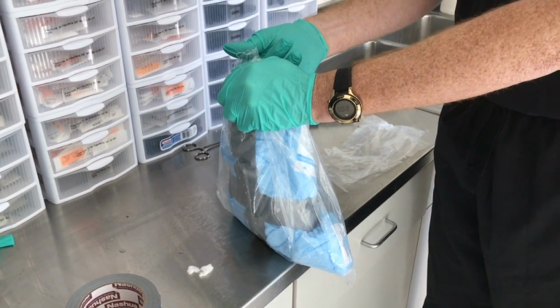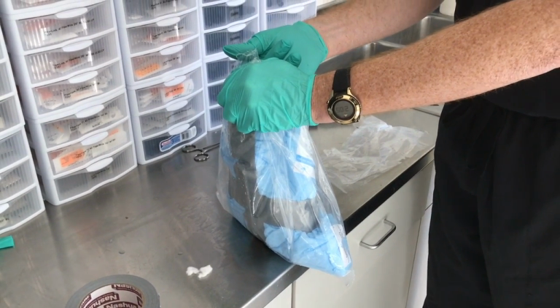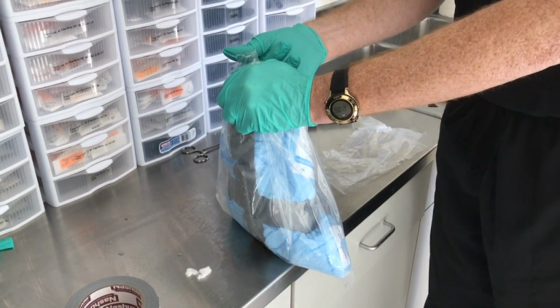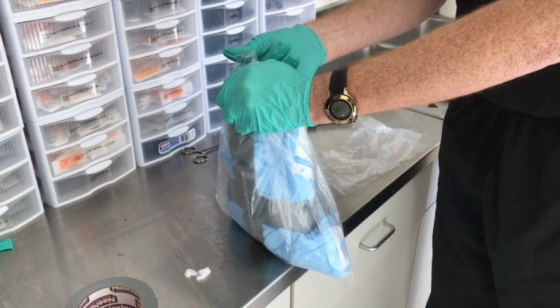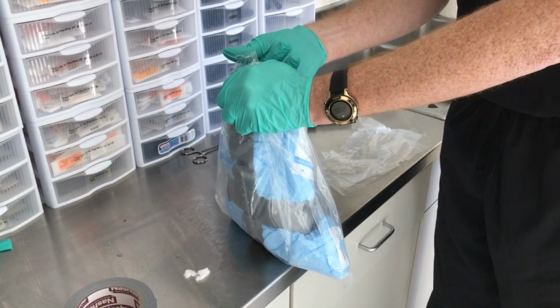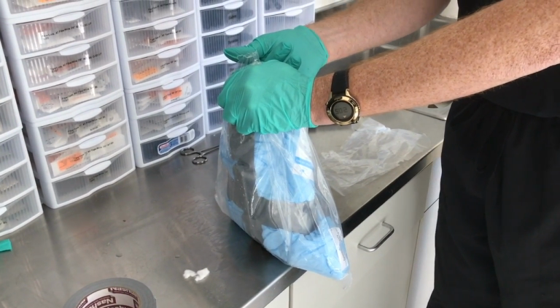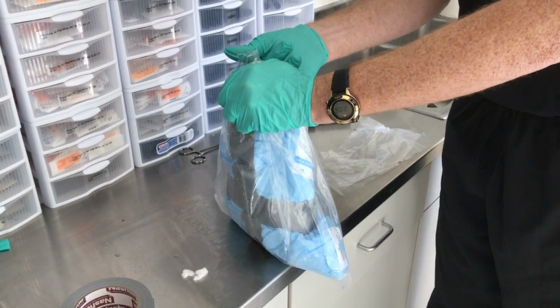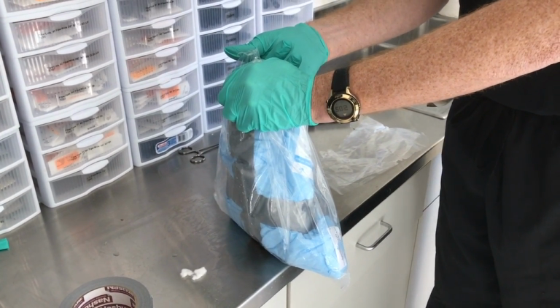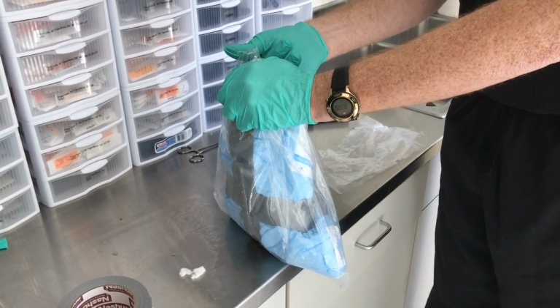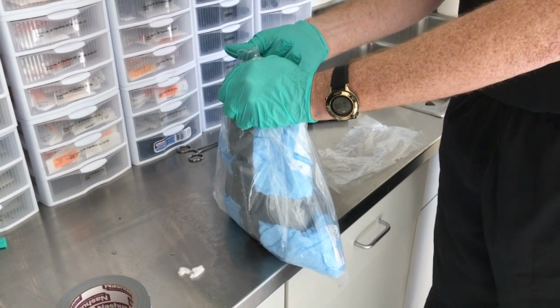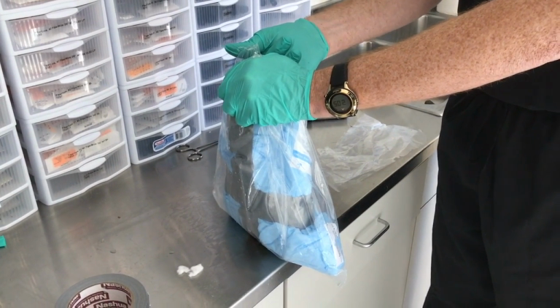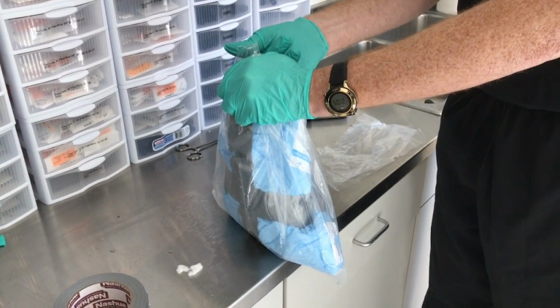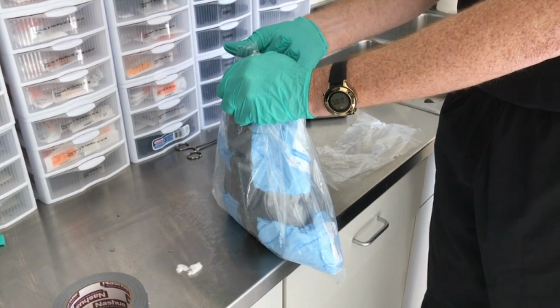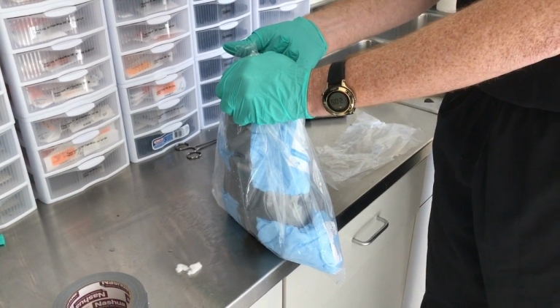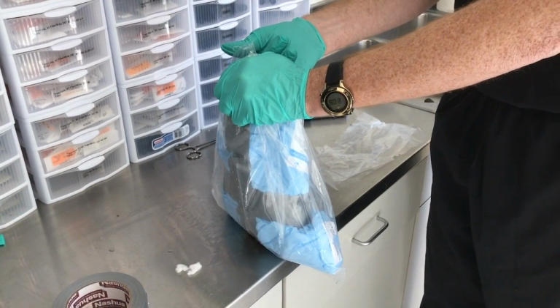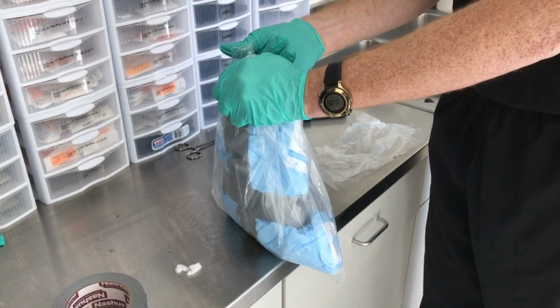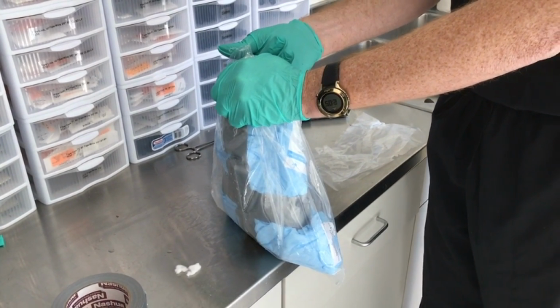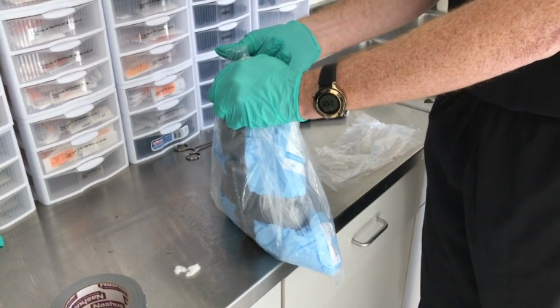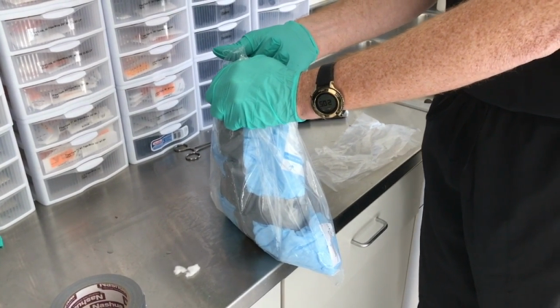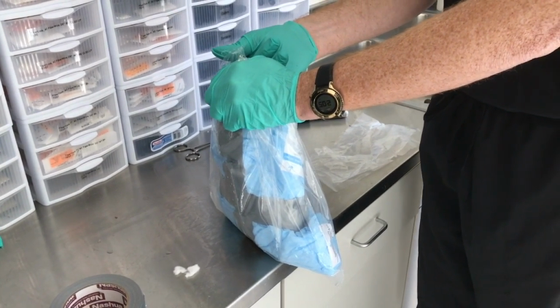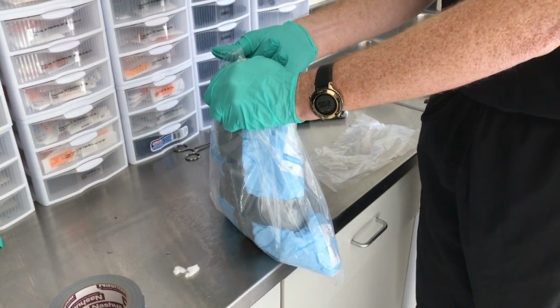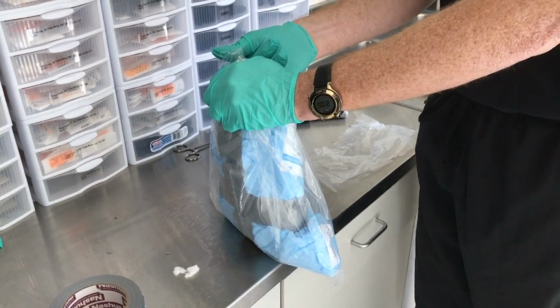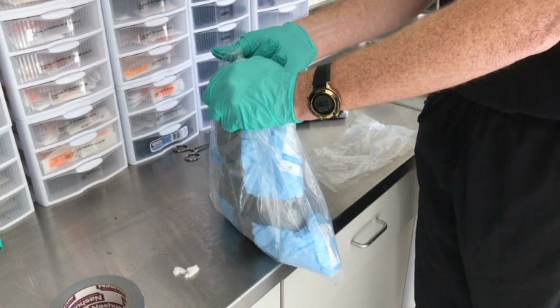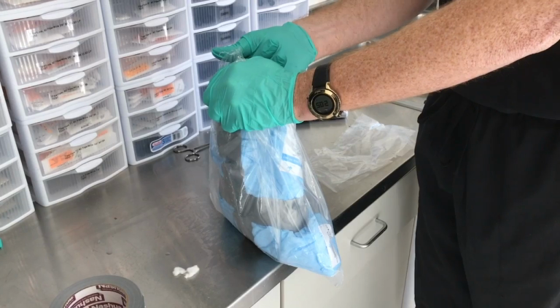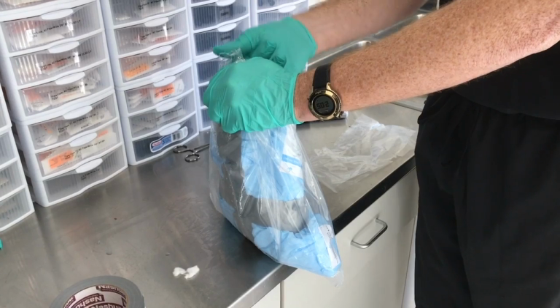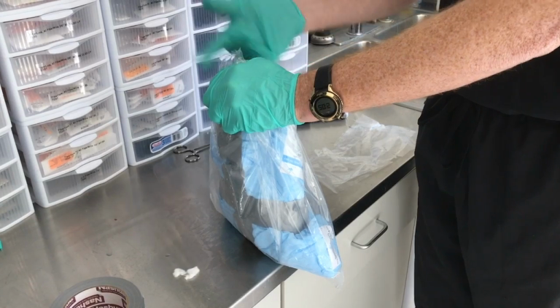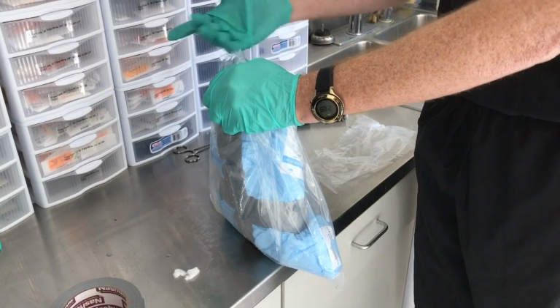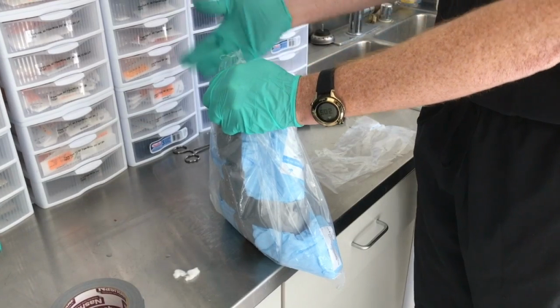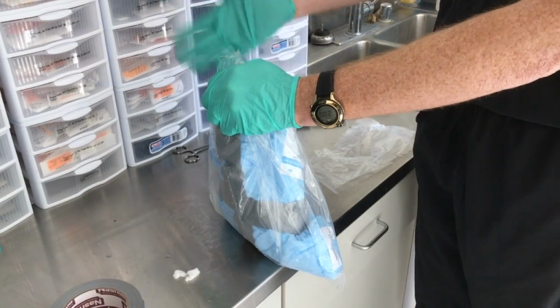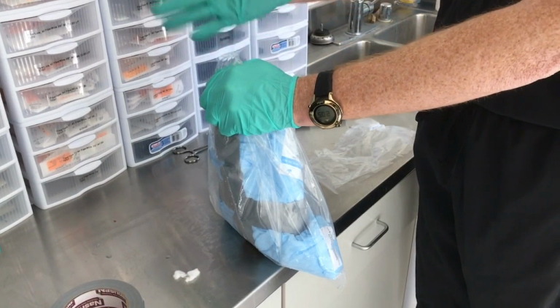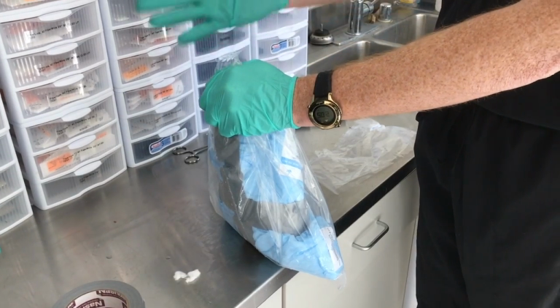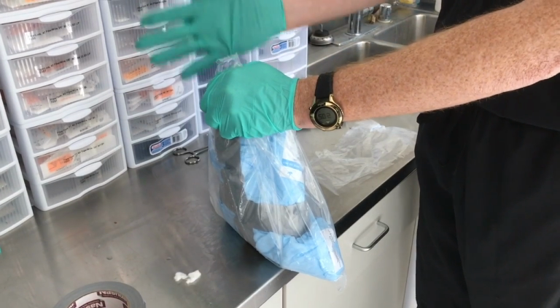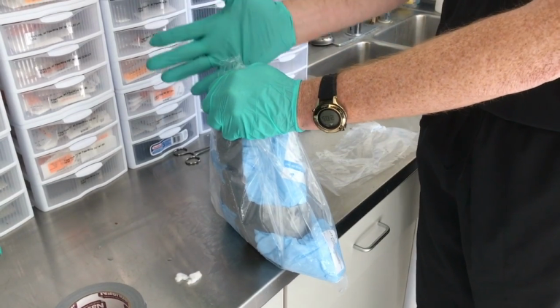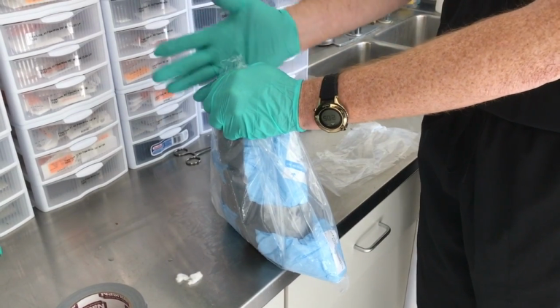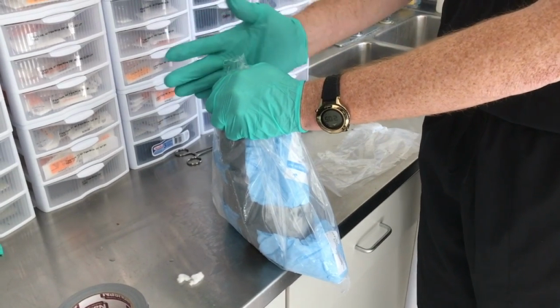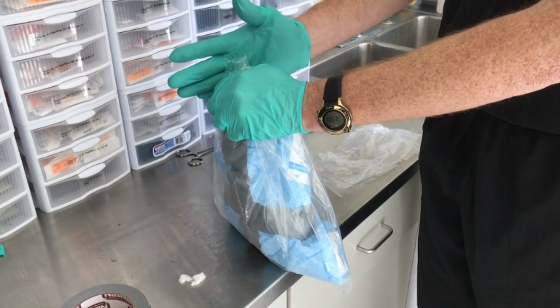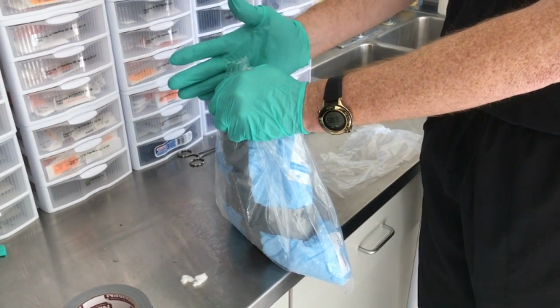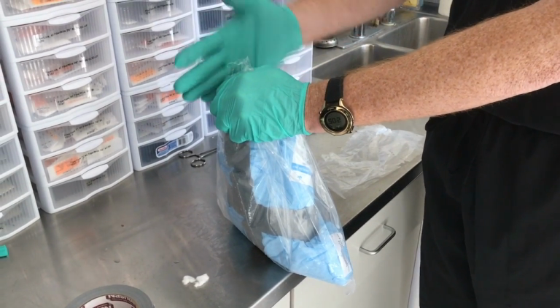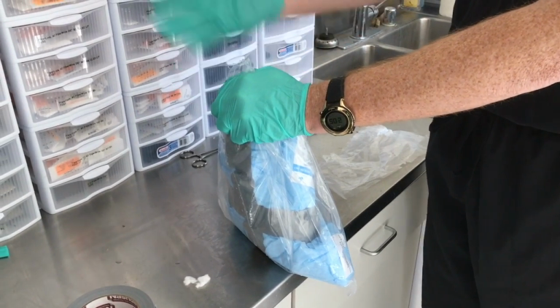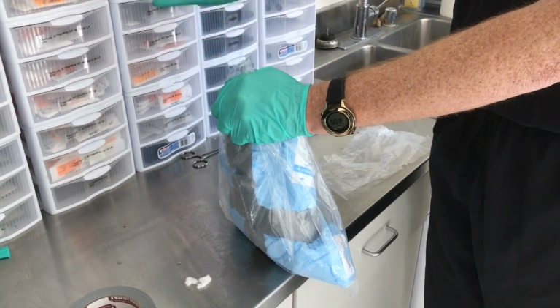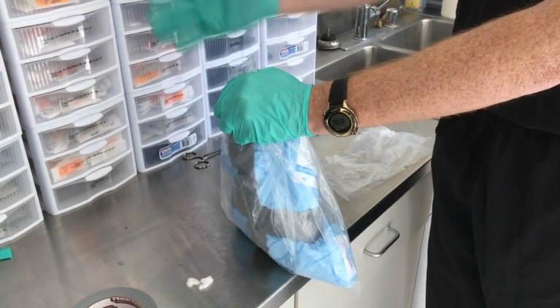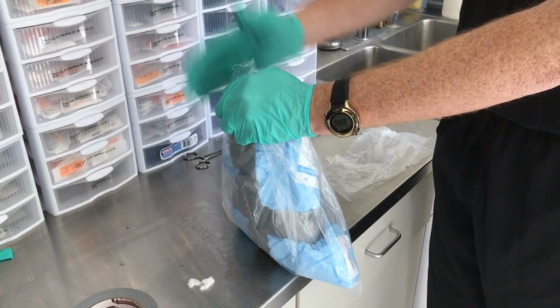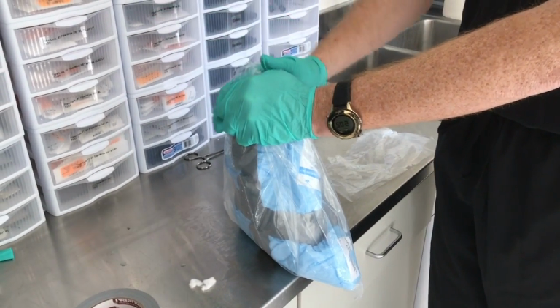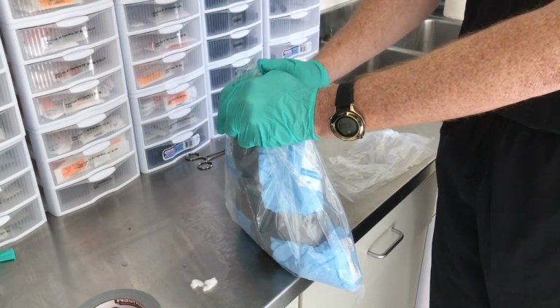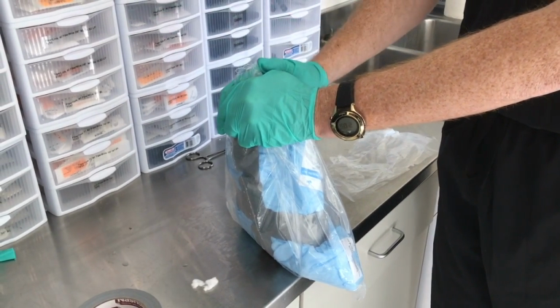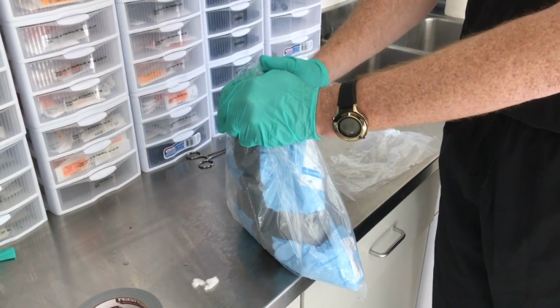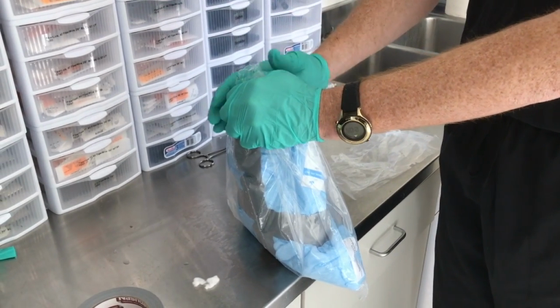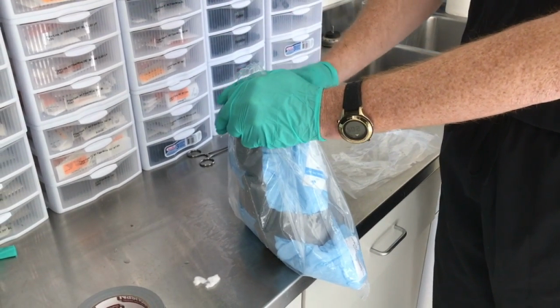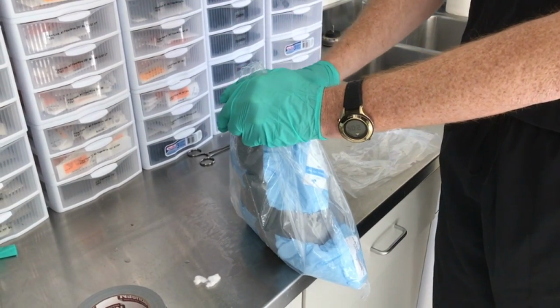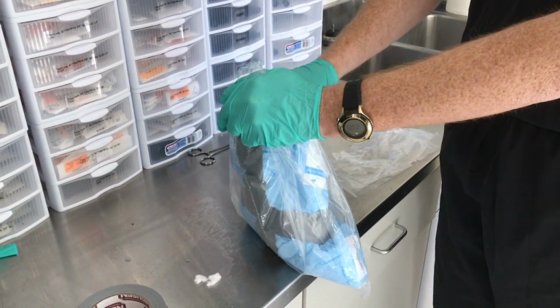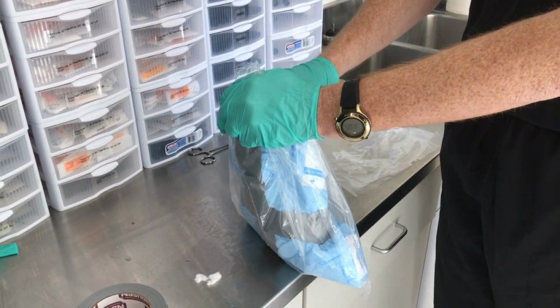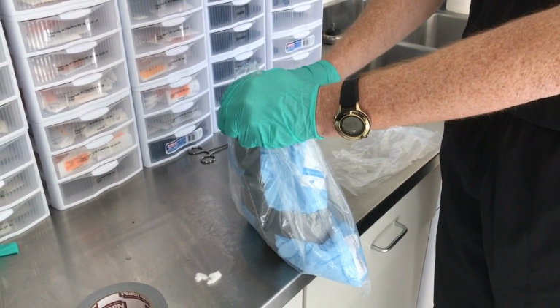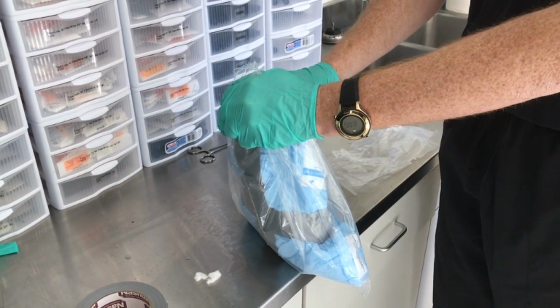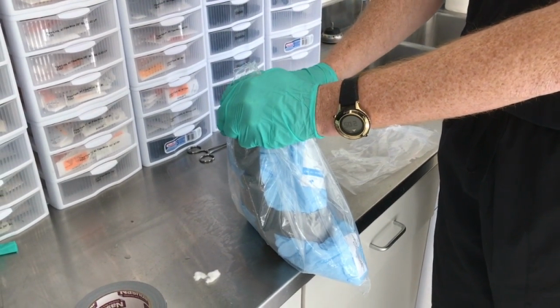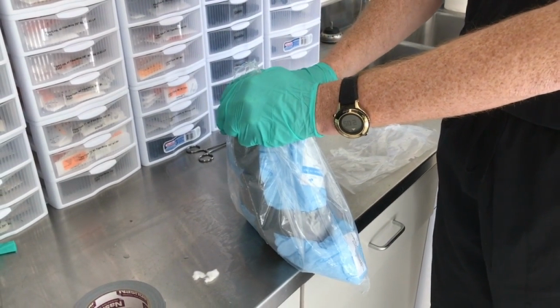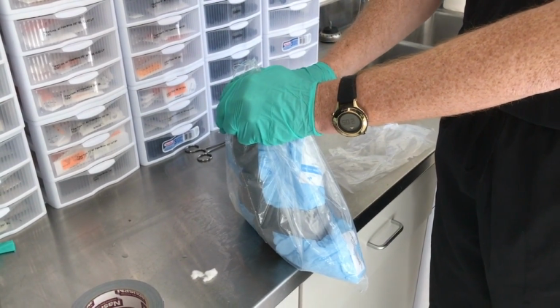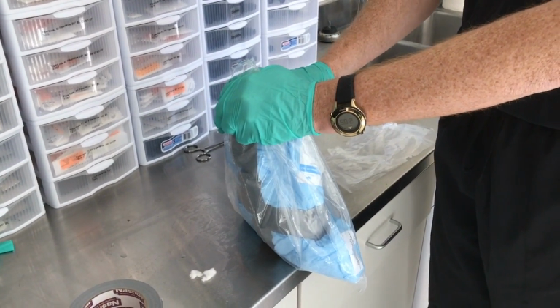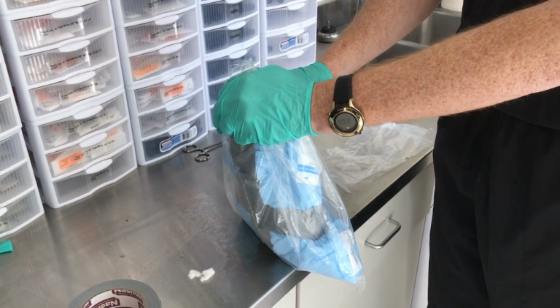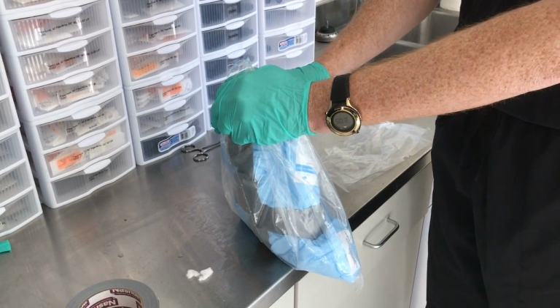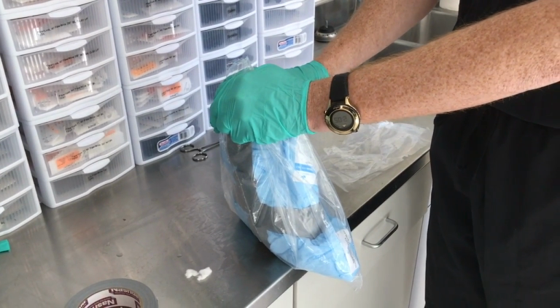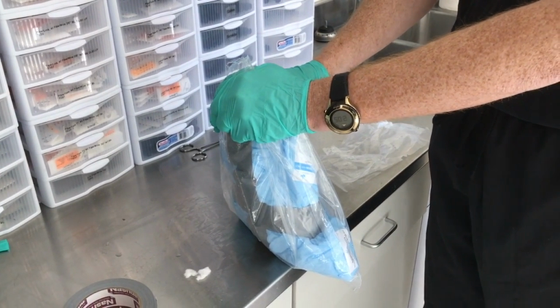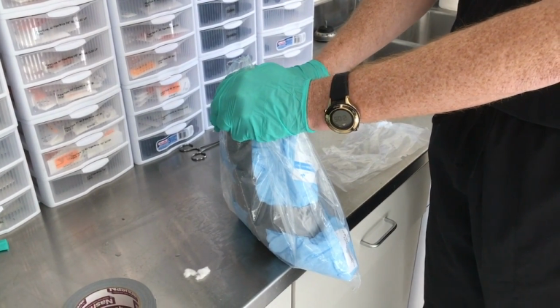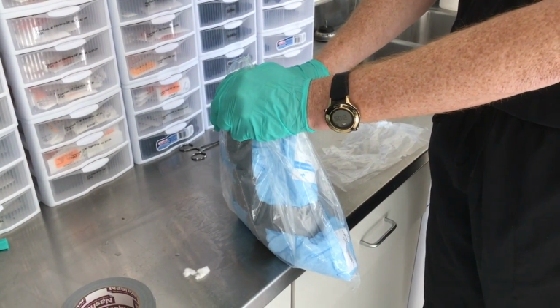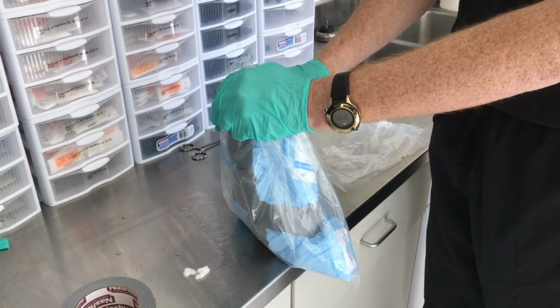Yellow means that we've used it. Green means that we opened it and didn't use it. Red would be ready for disposal.